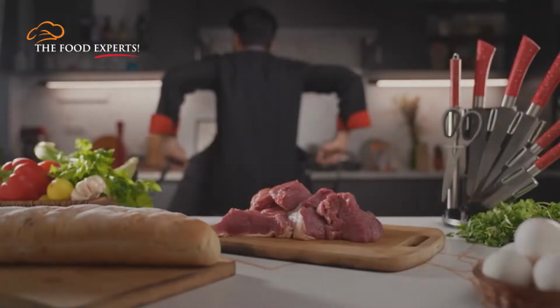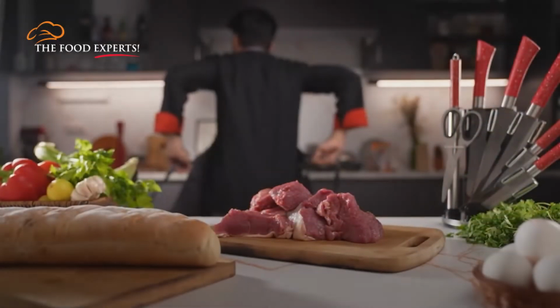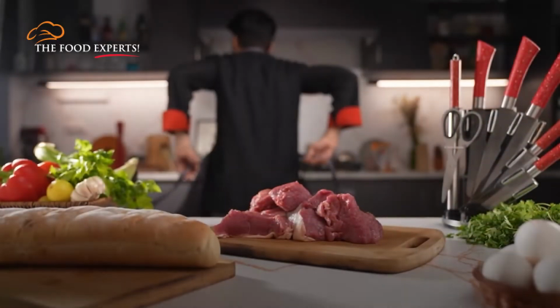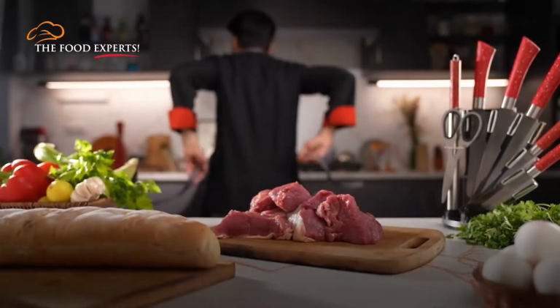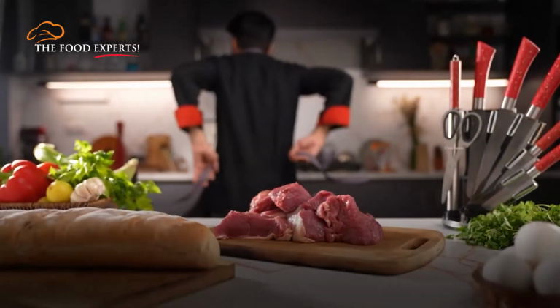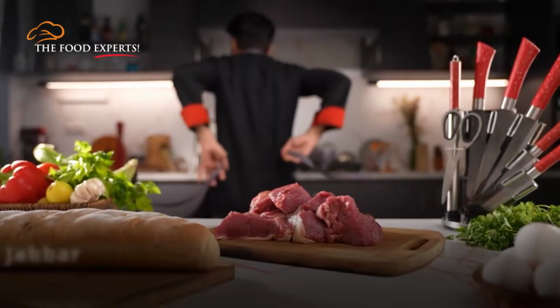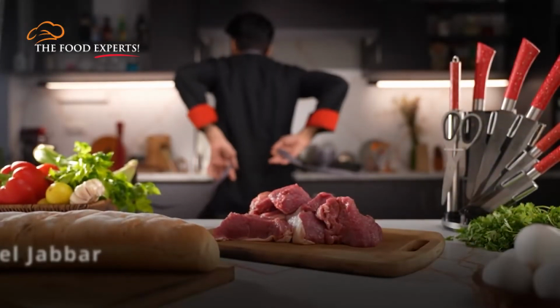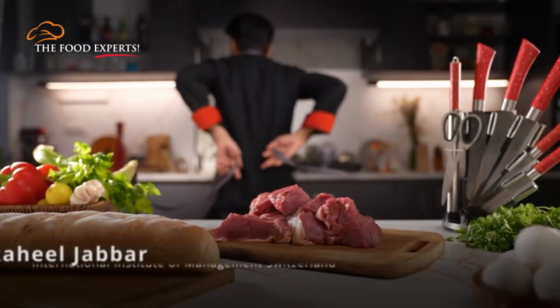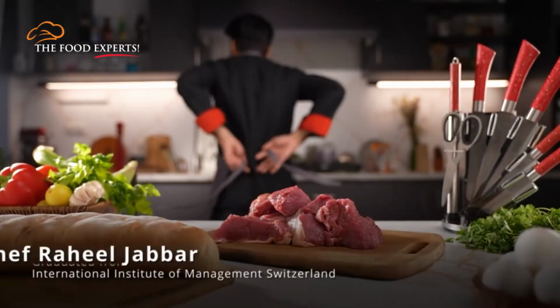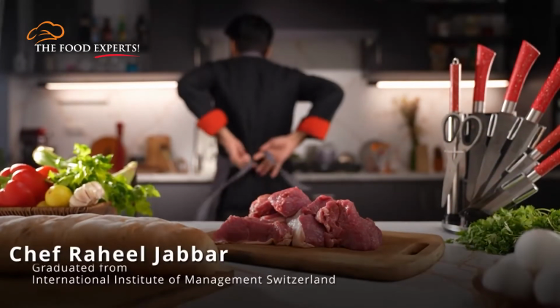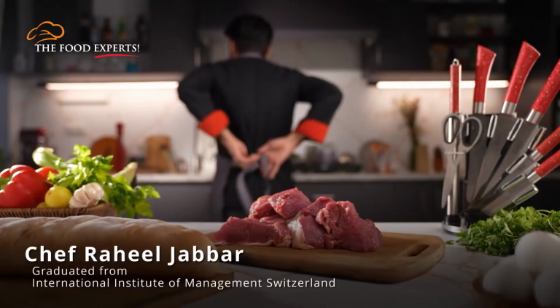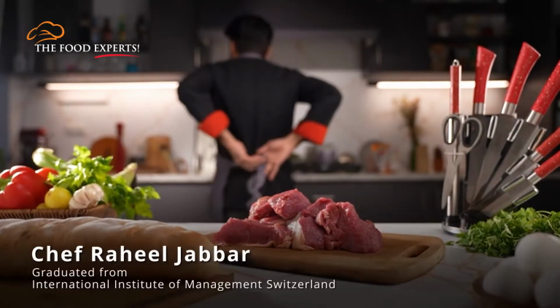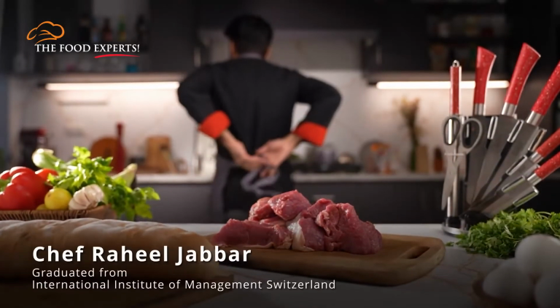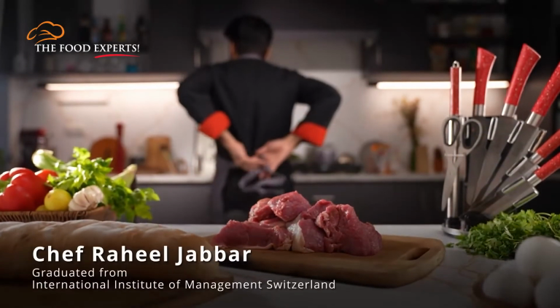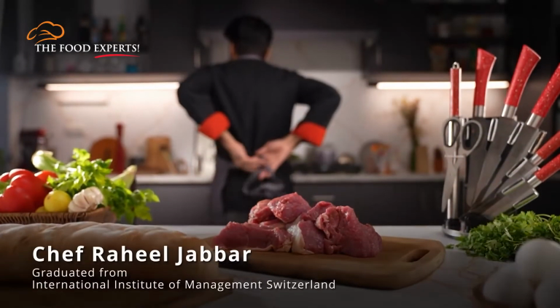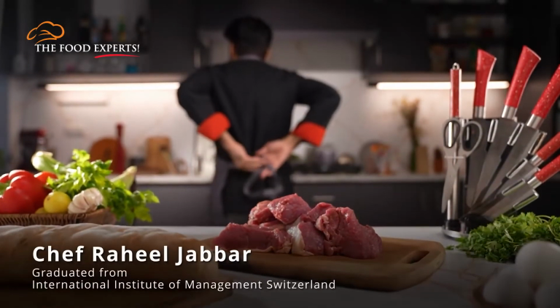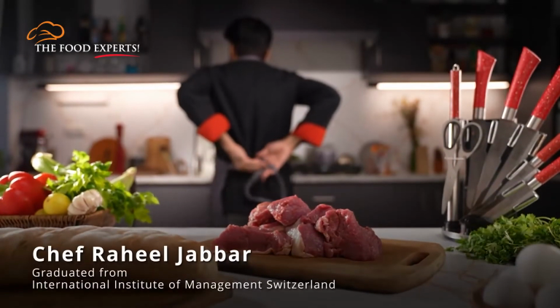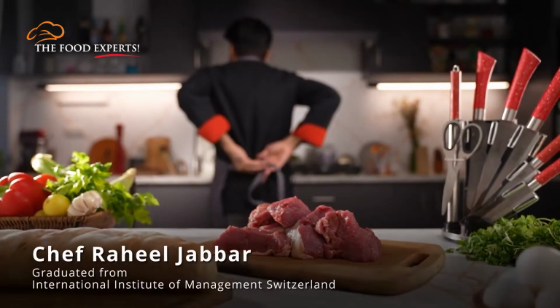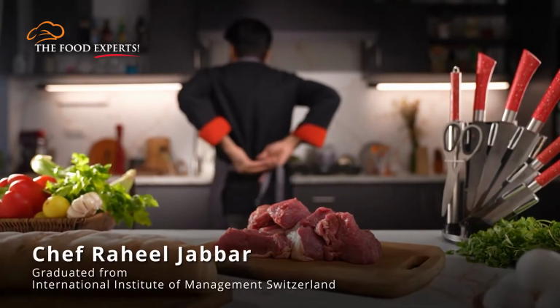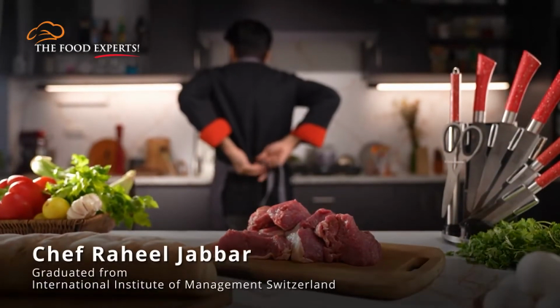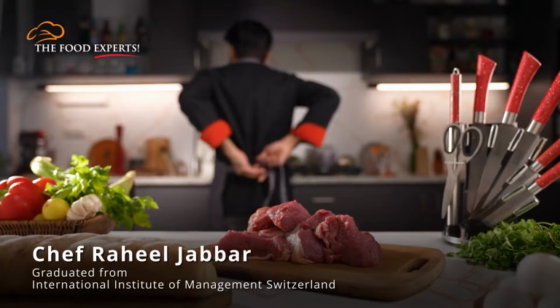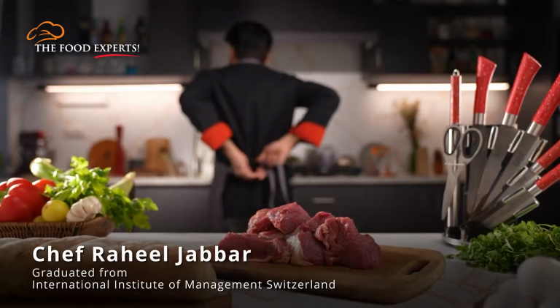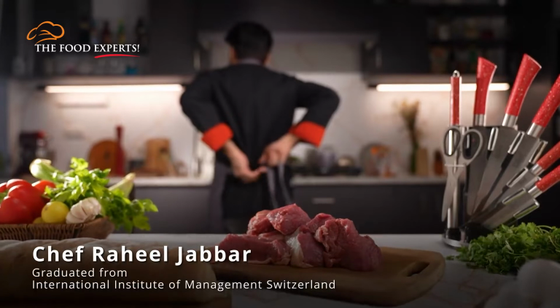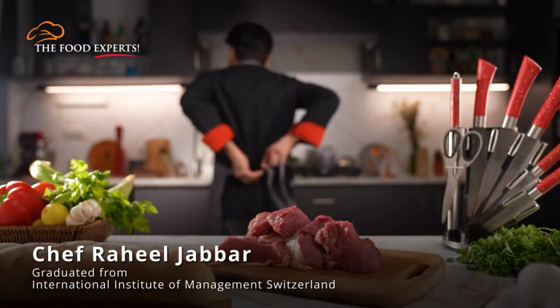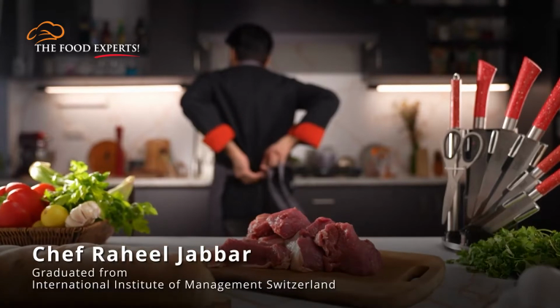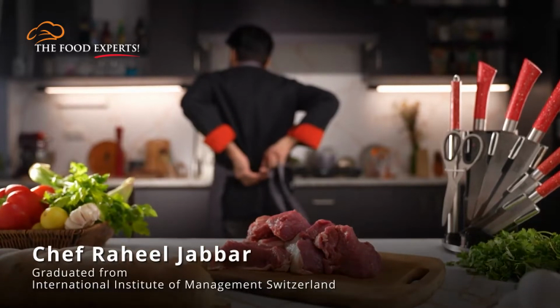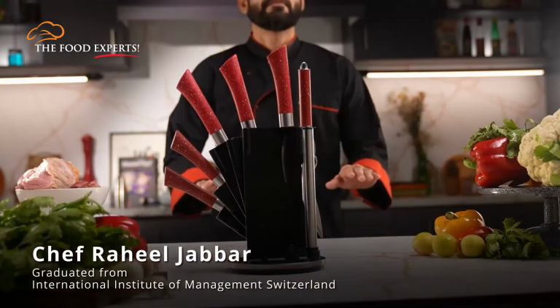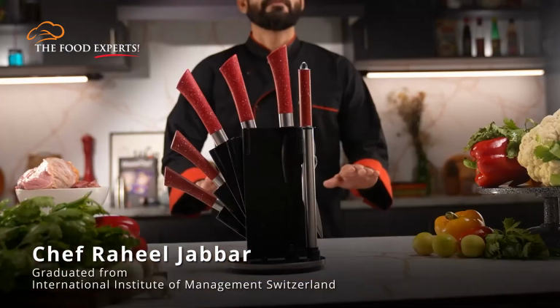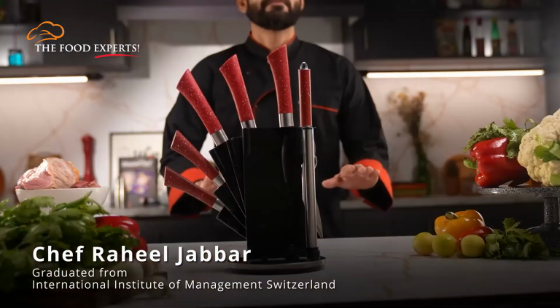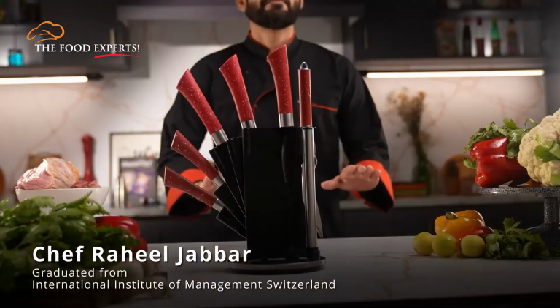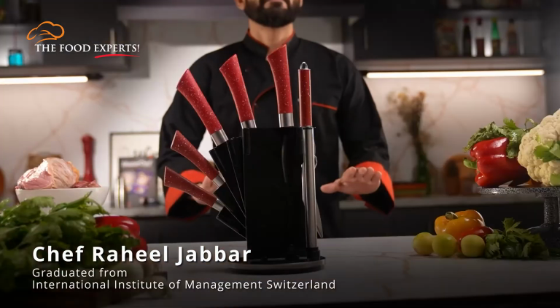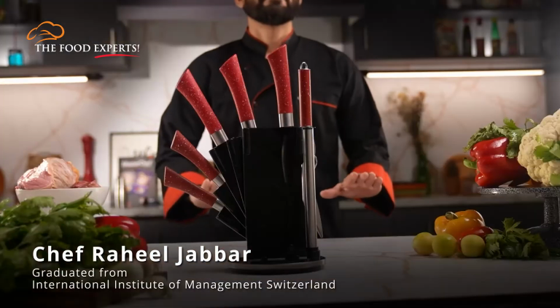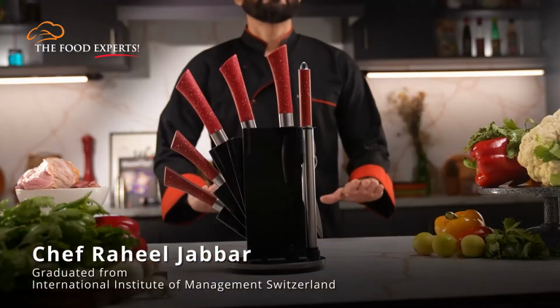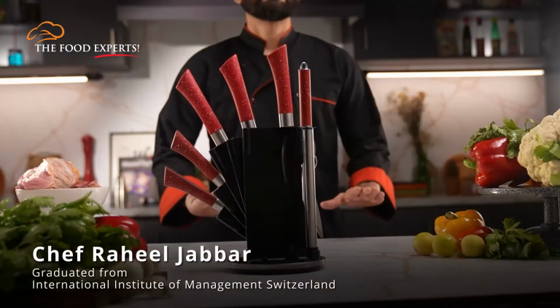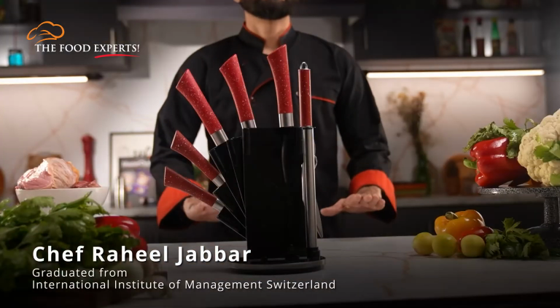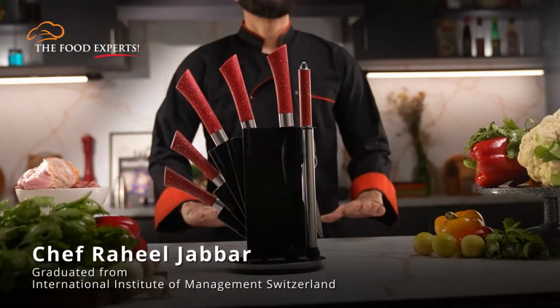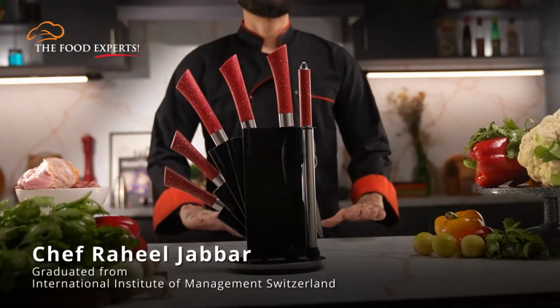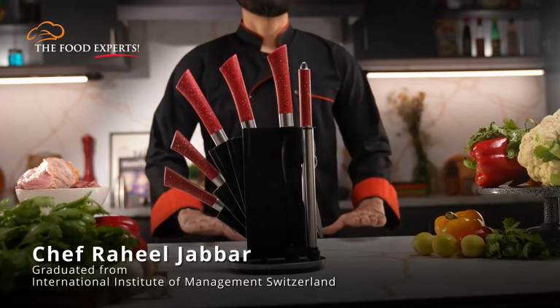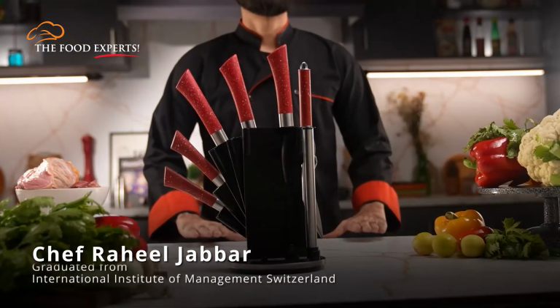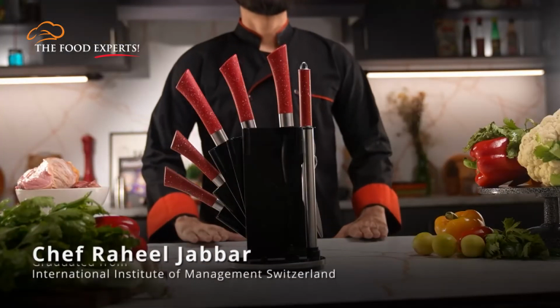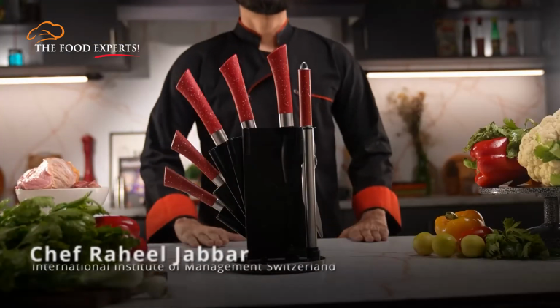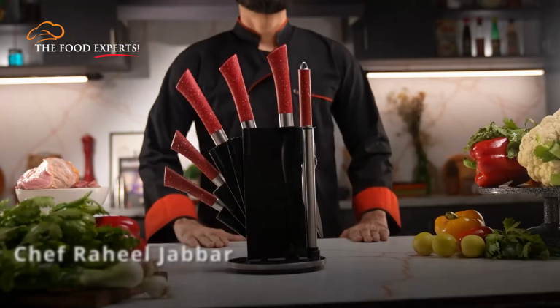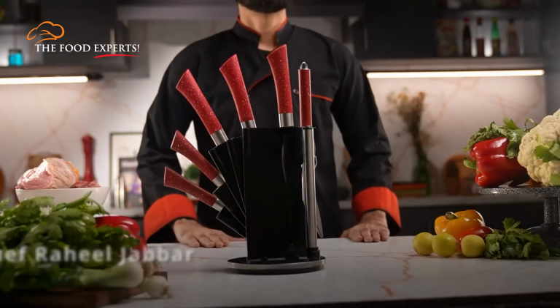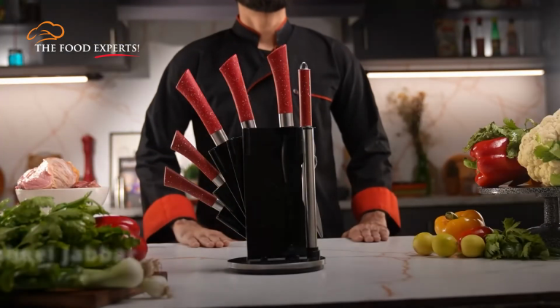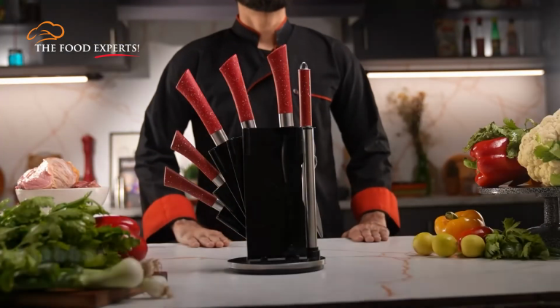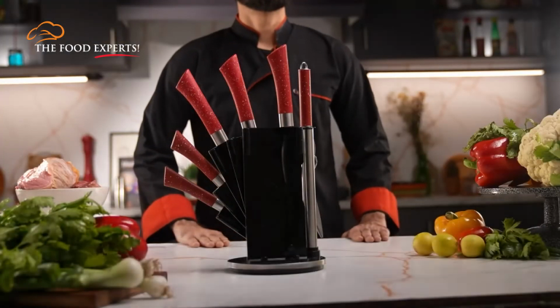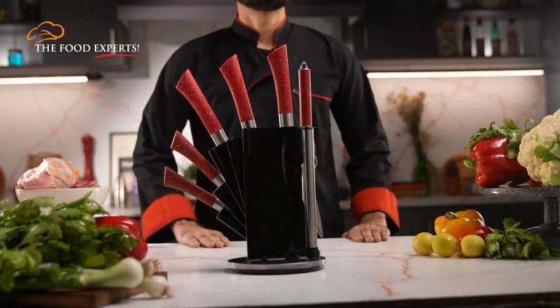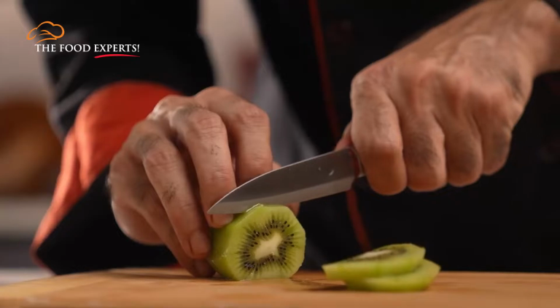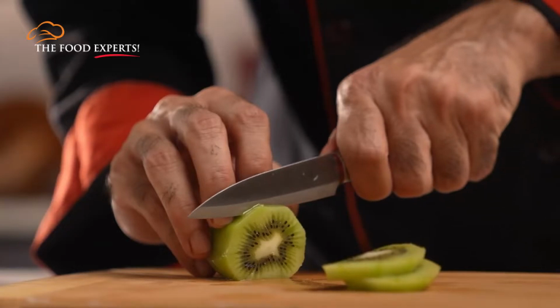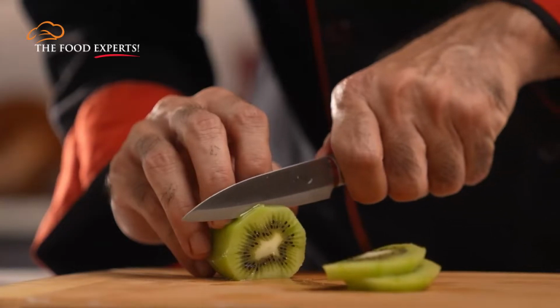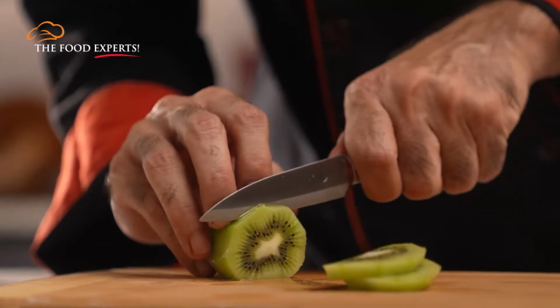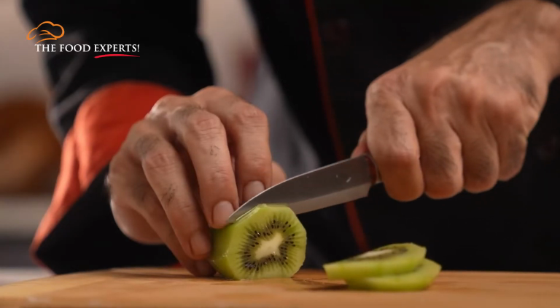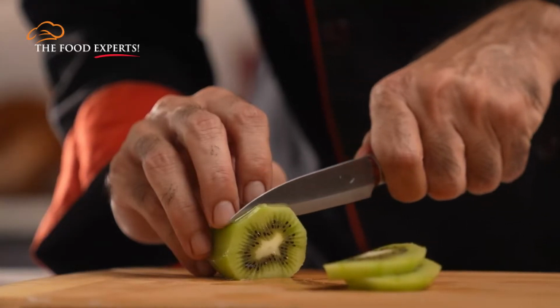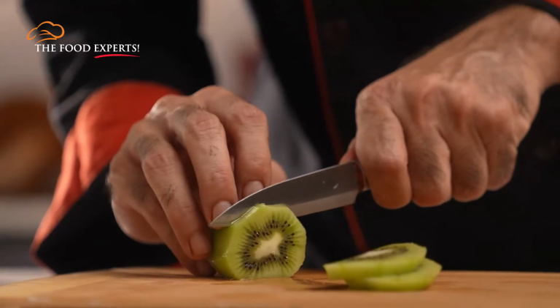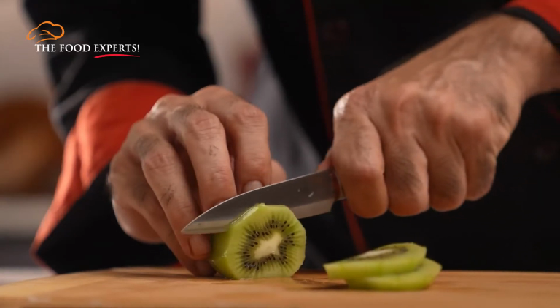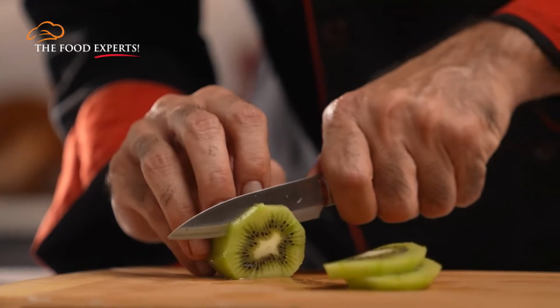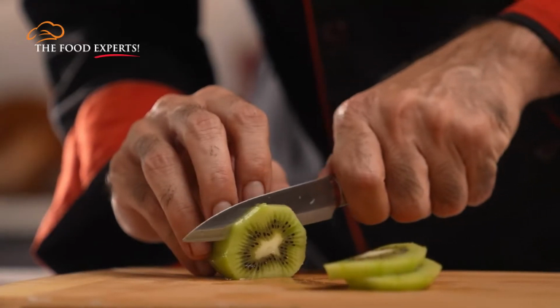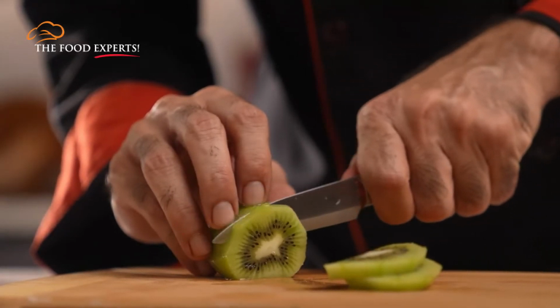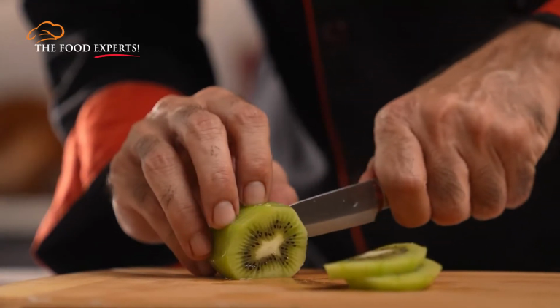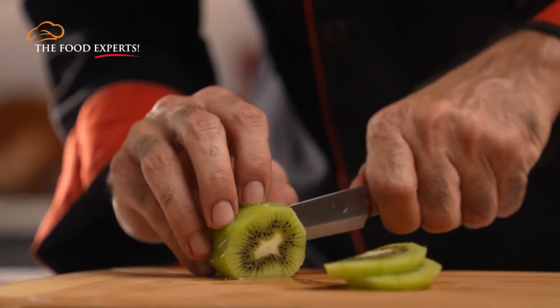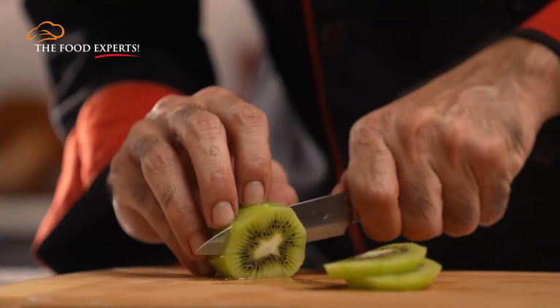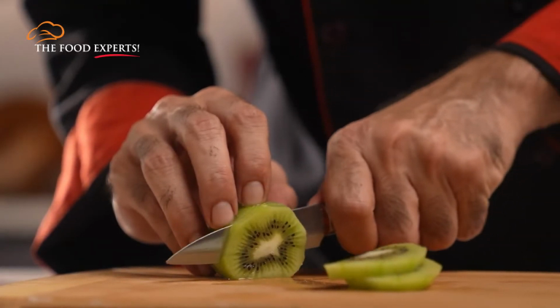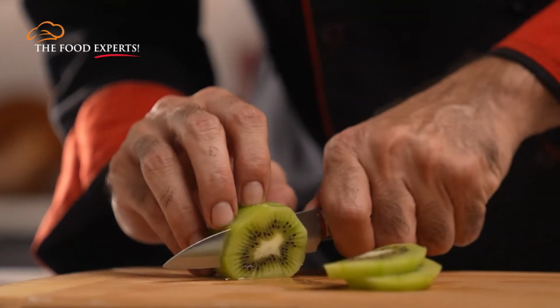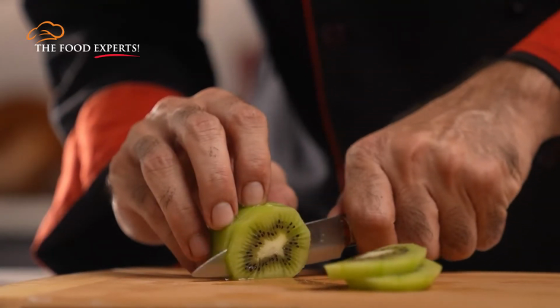Hello everyone, welcome to The Food Experts. This is Chef Raheel Jabbar. Today we will talk about slicing.